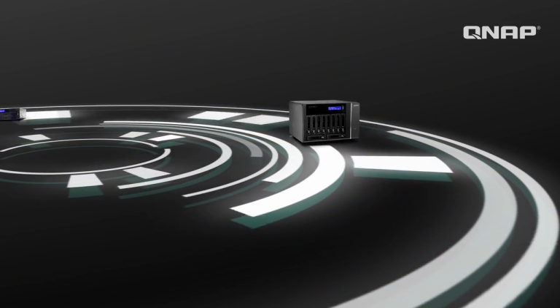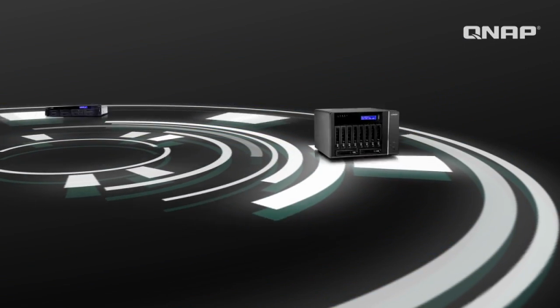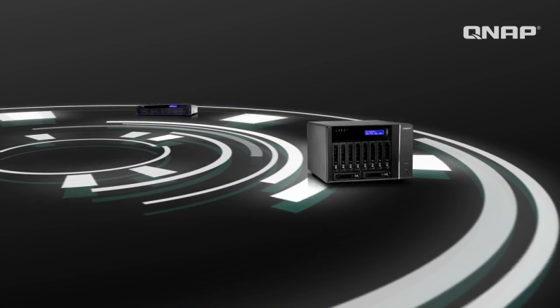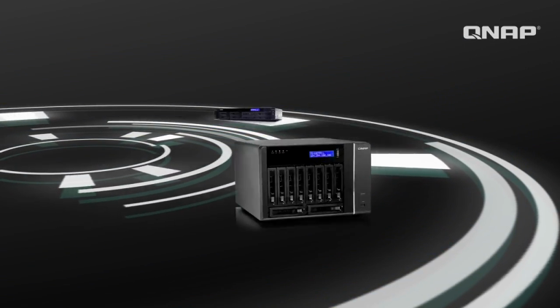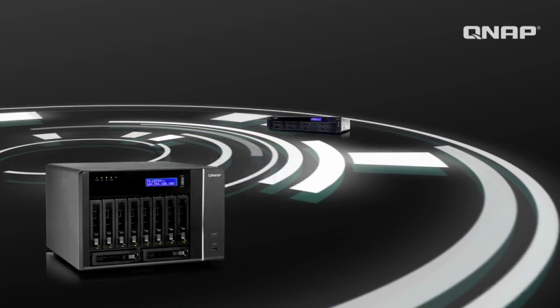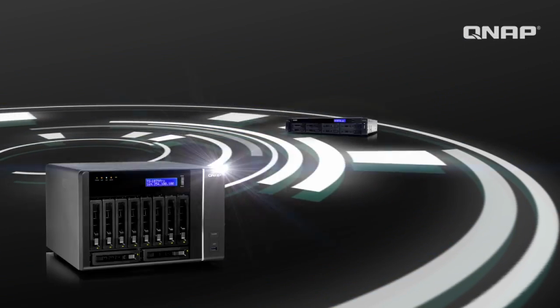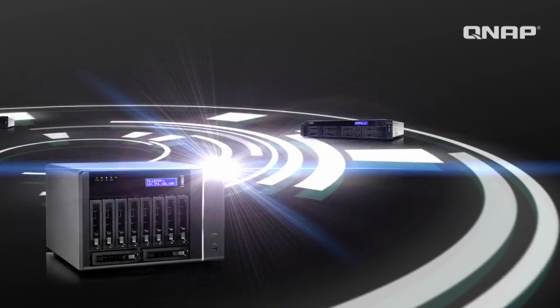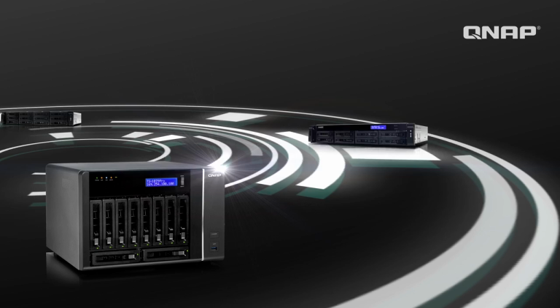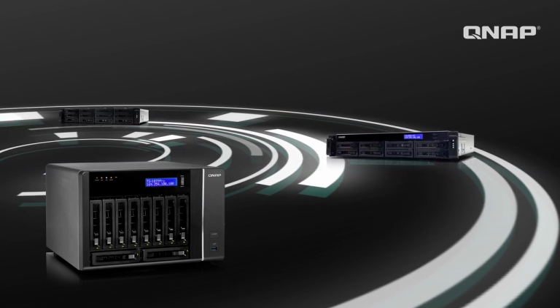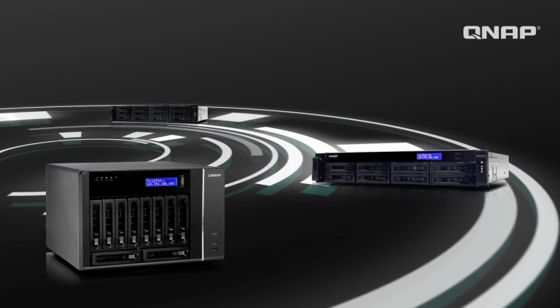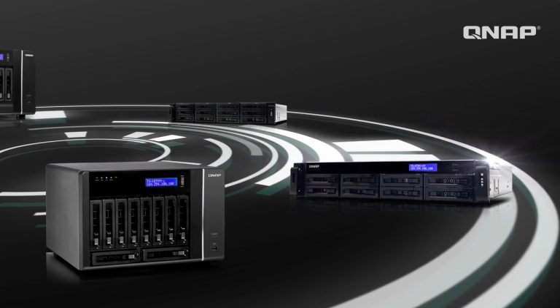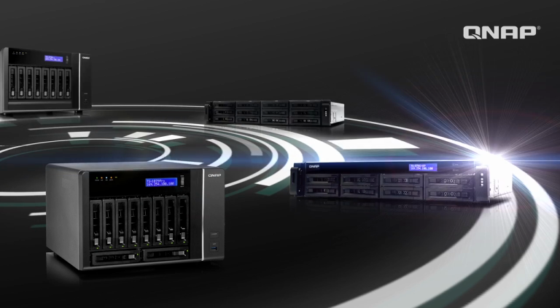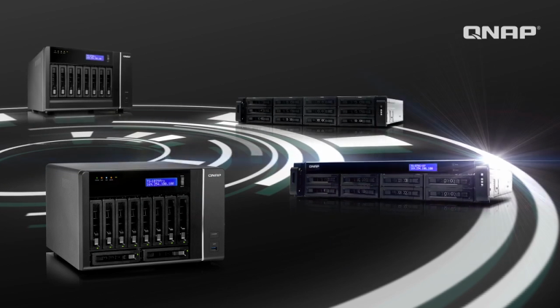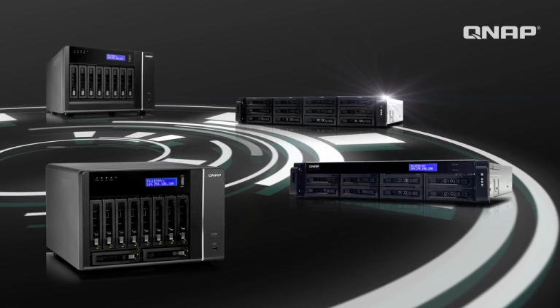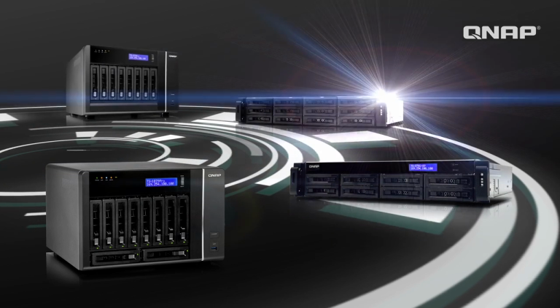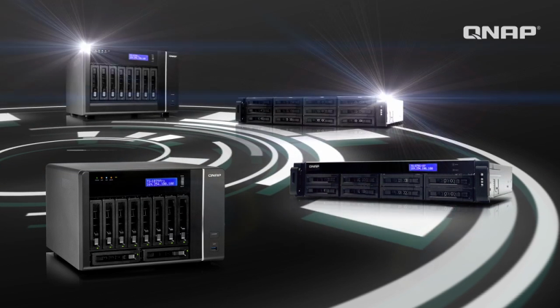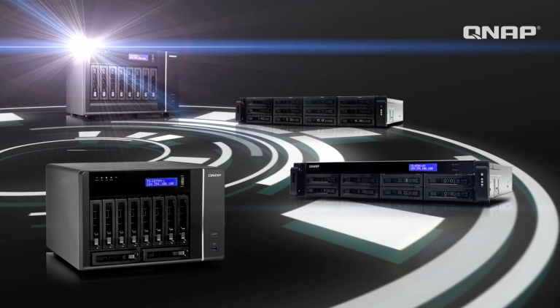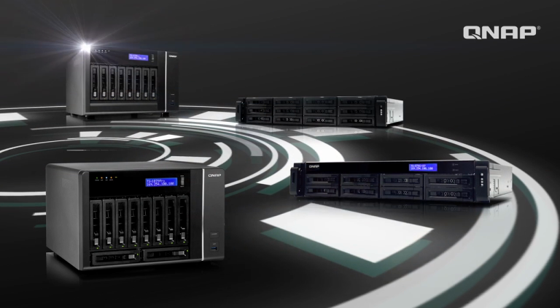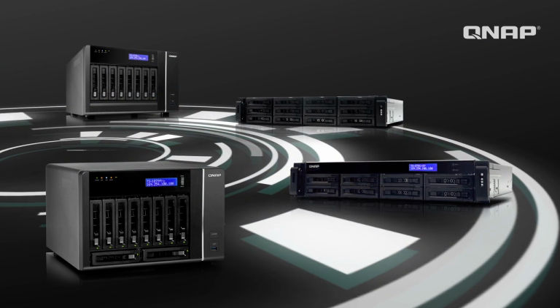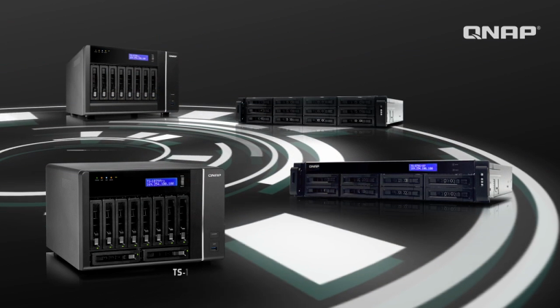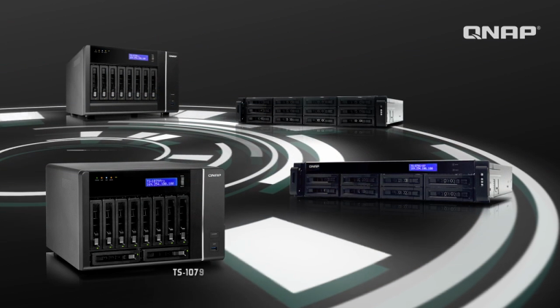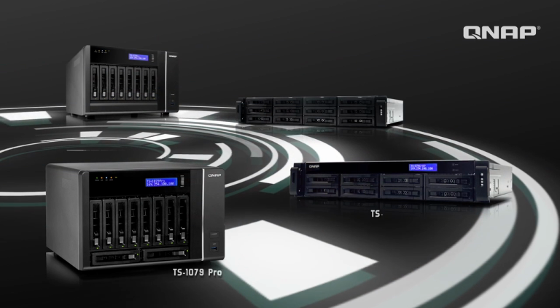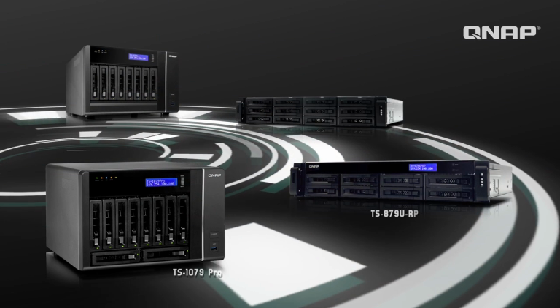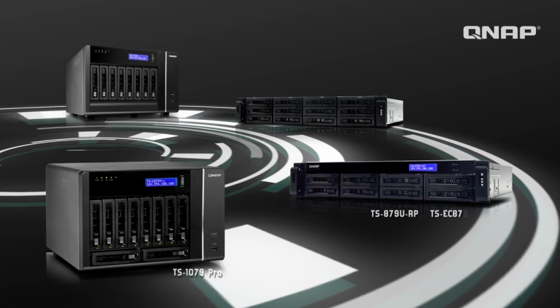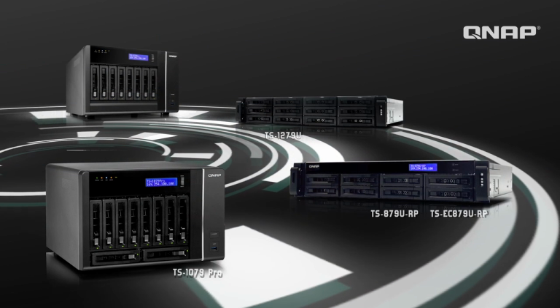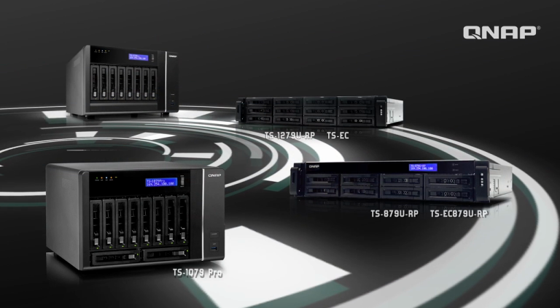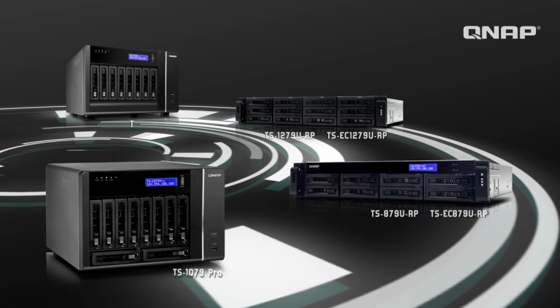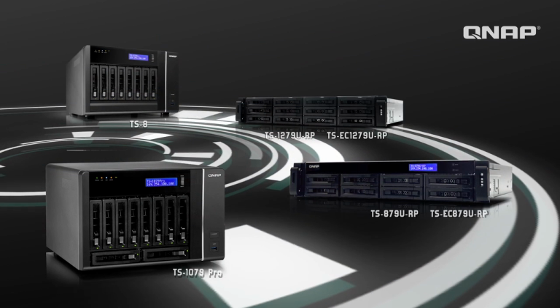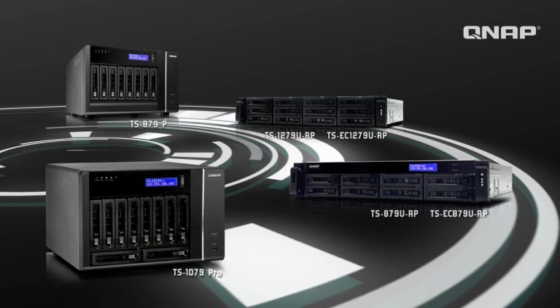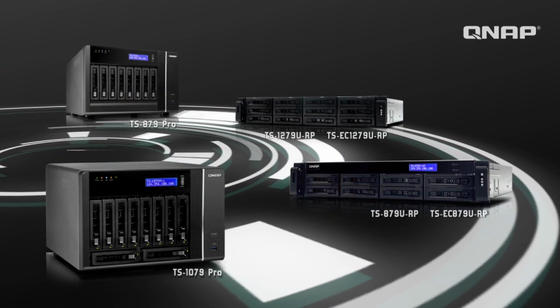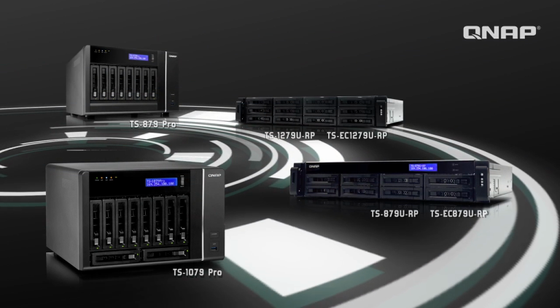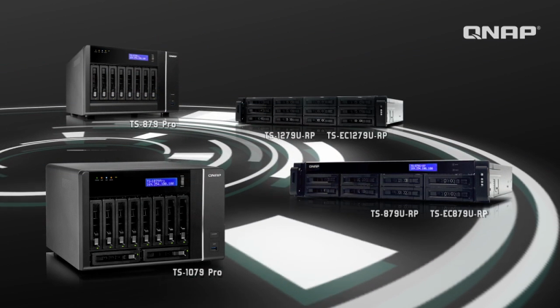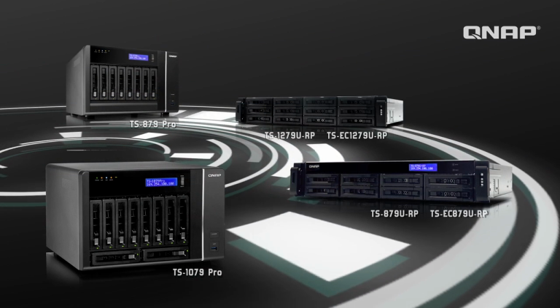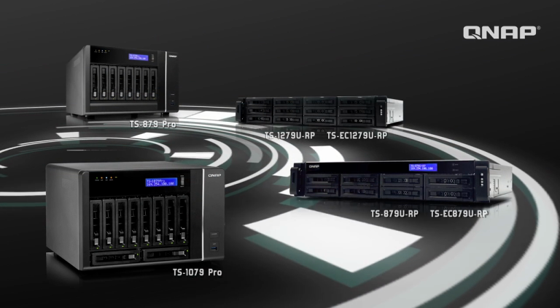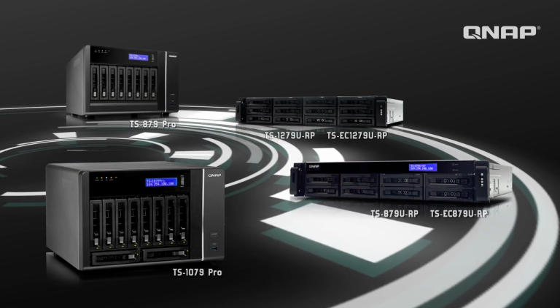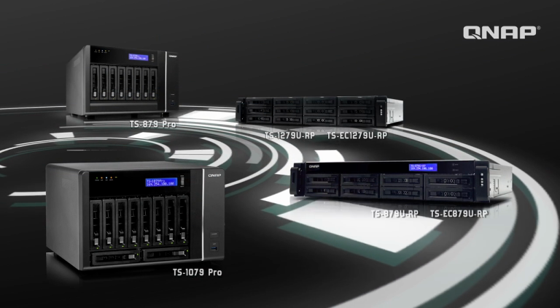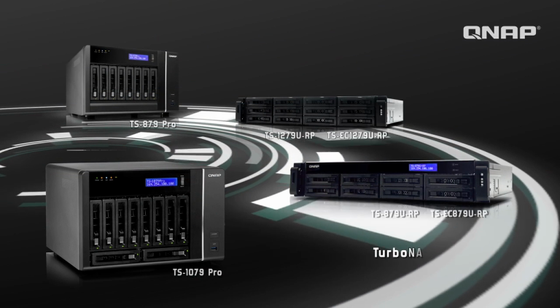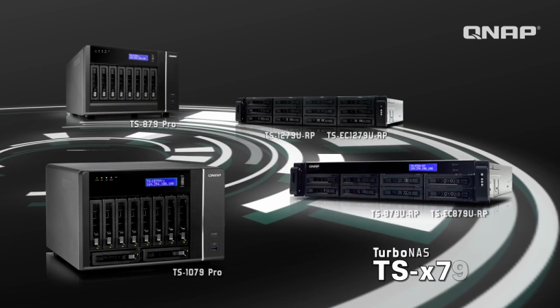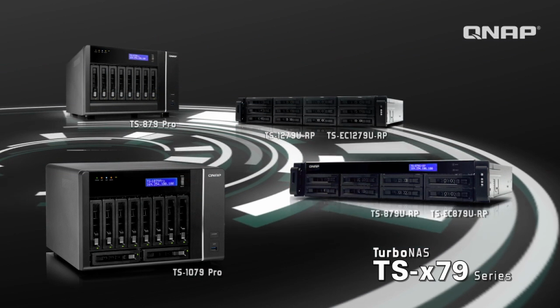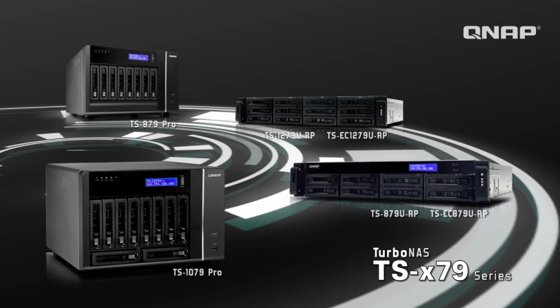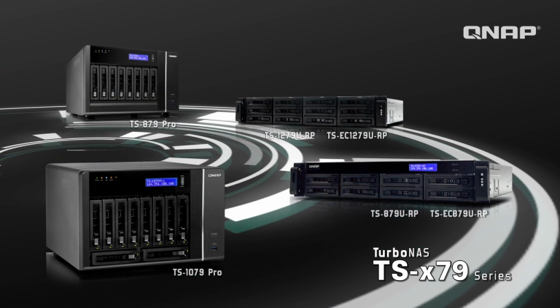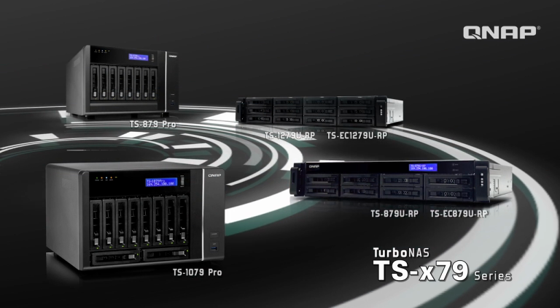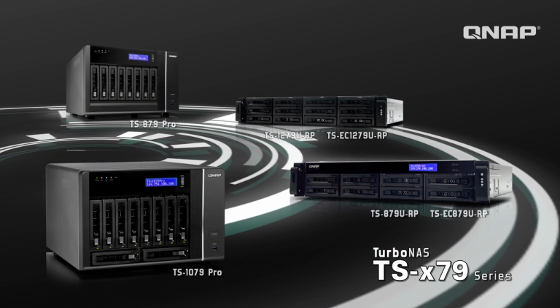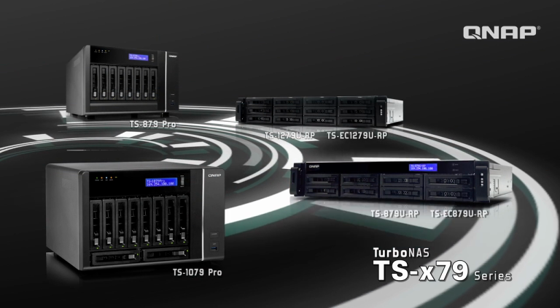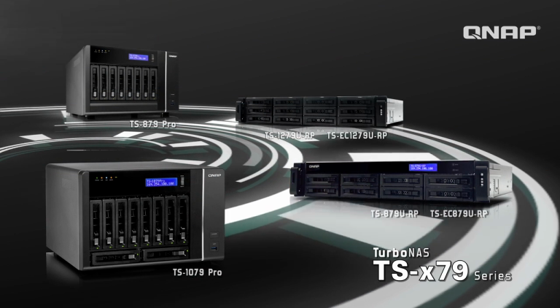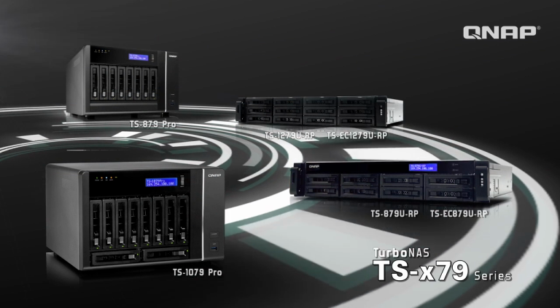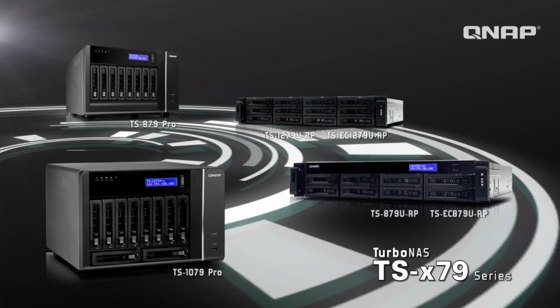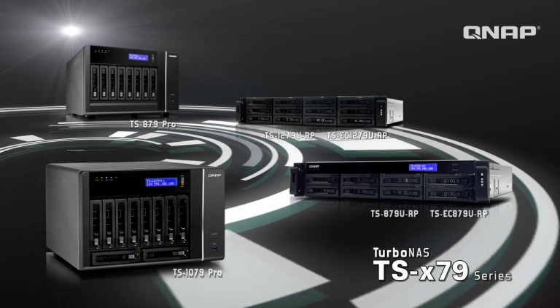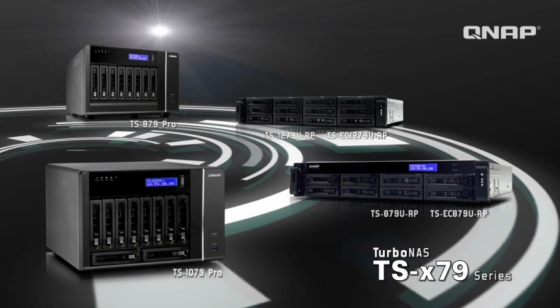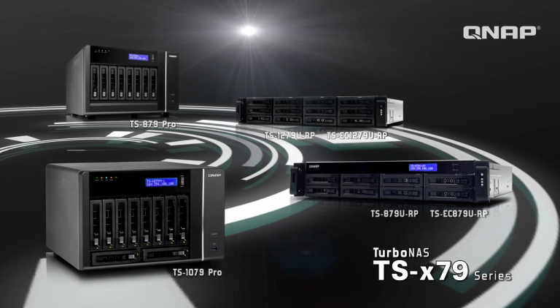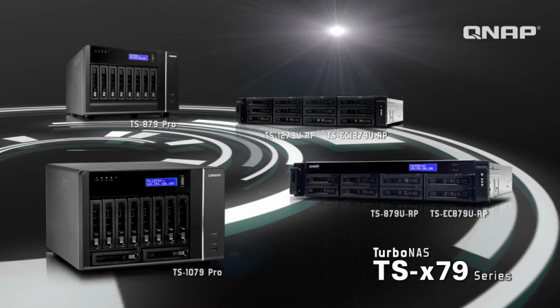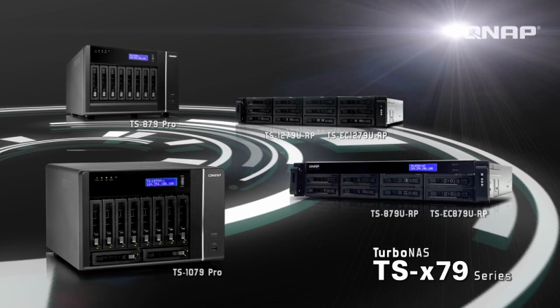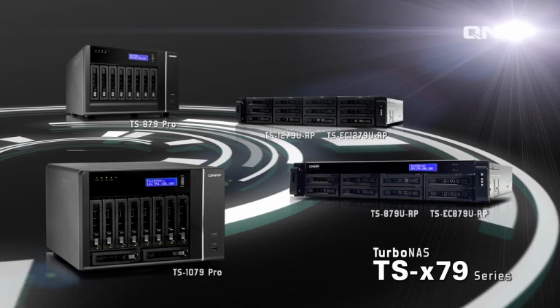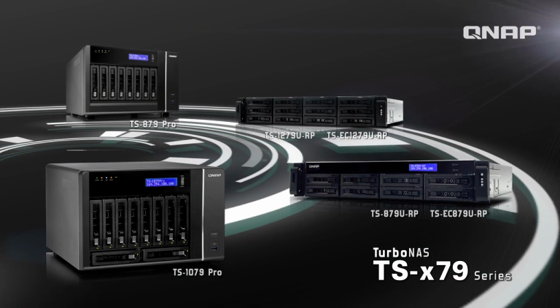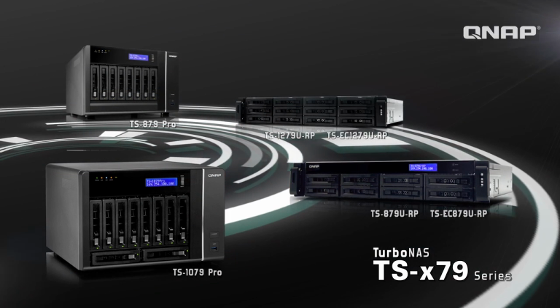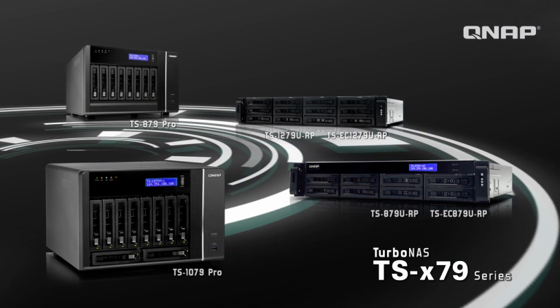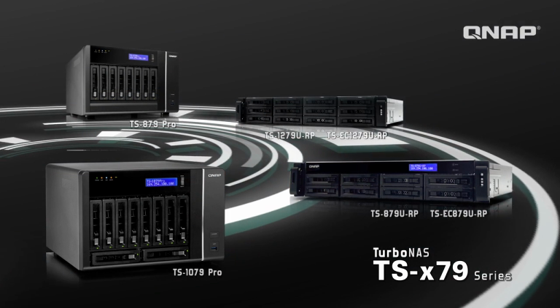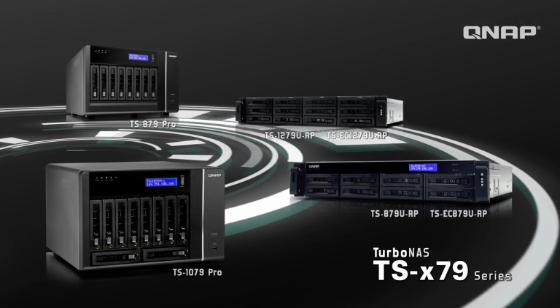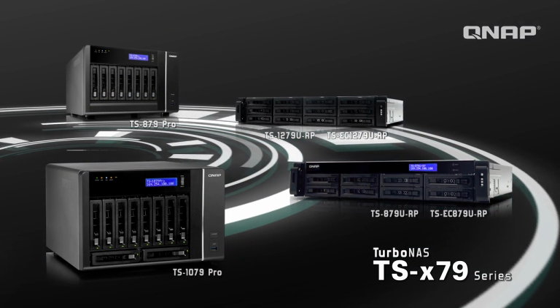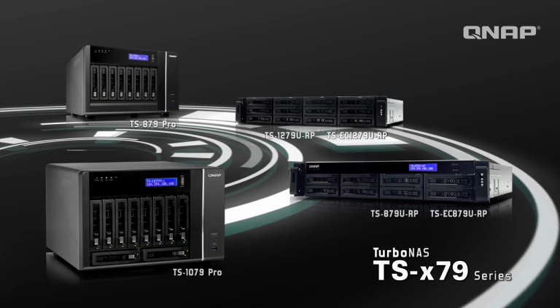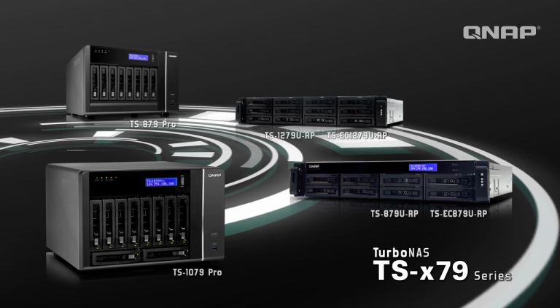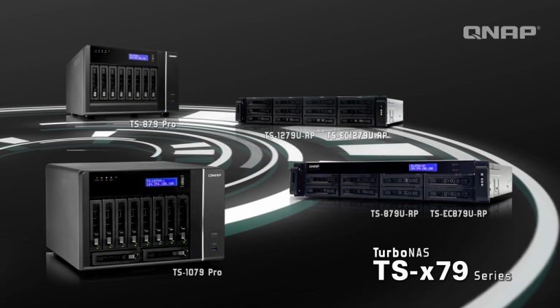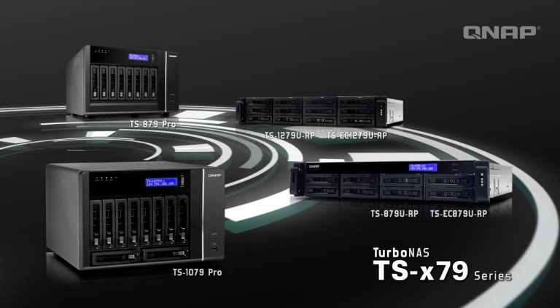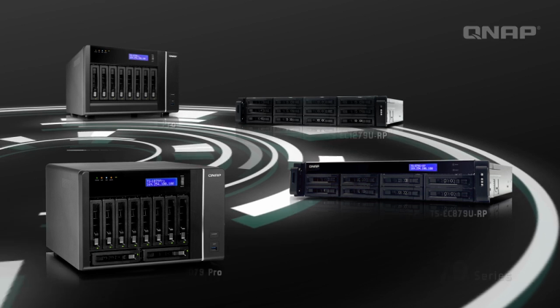The QNAP TSX-79 series is the answer to the storage needs of a business, complete with high performance, high scalability, rich business applications, and high reliability.